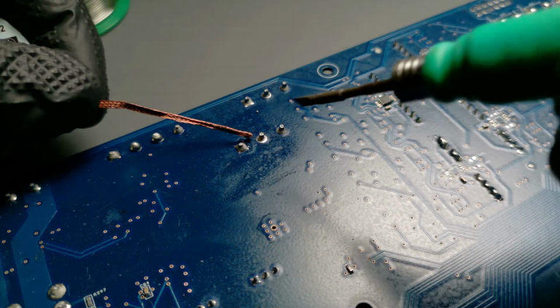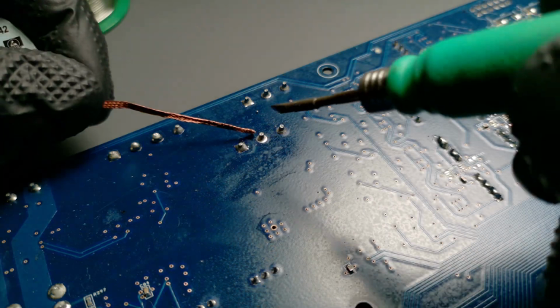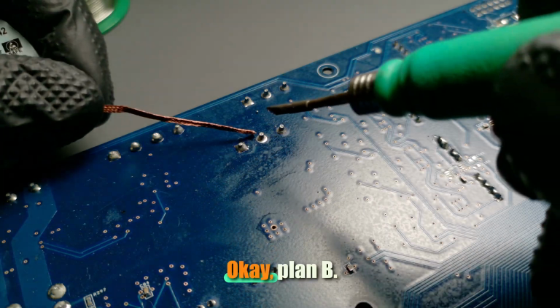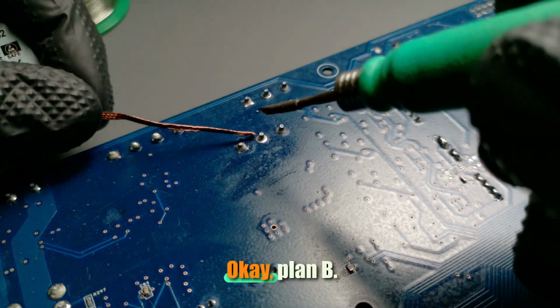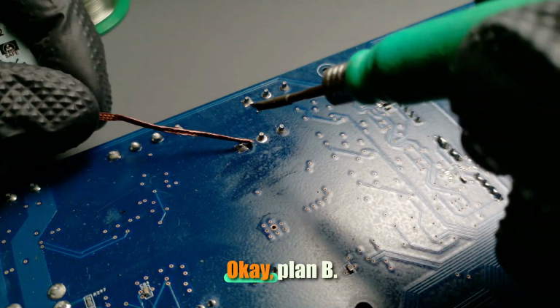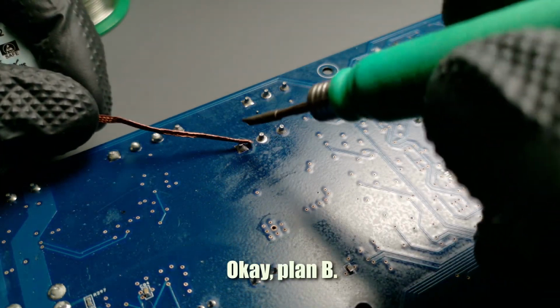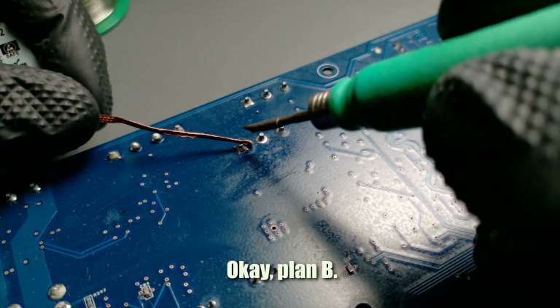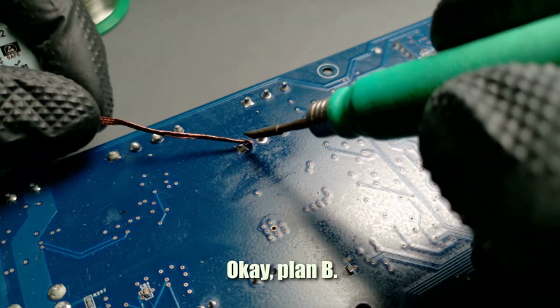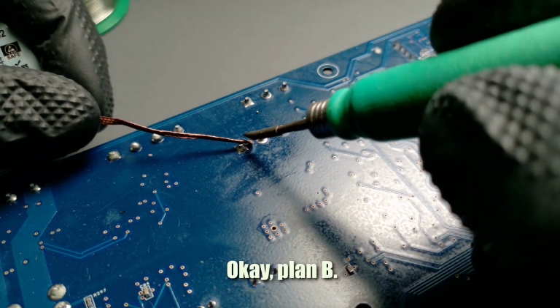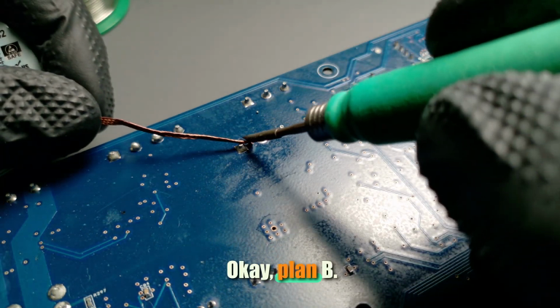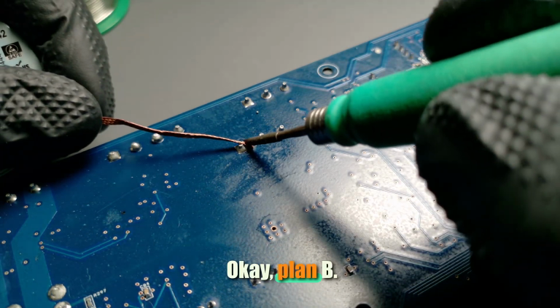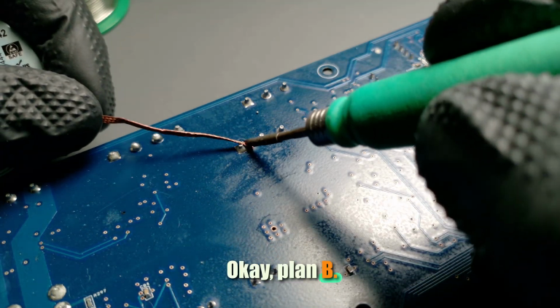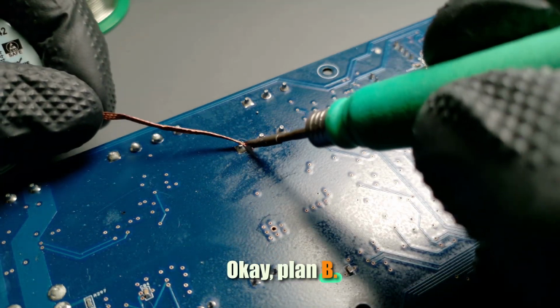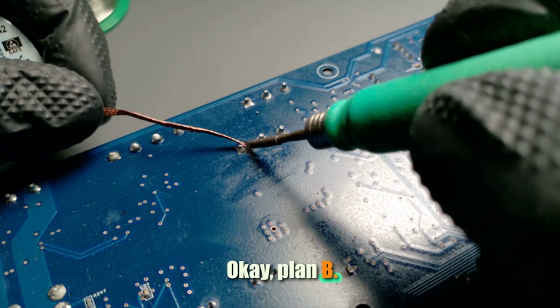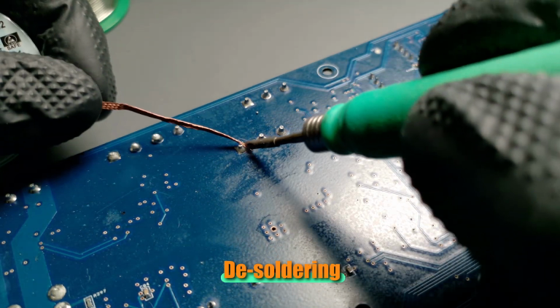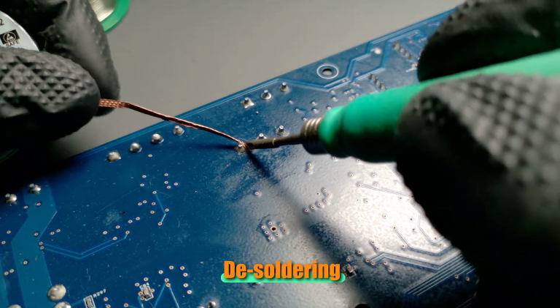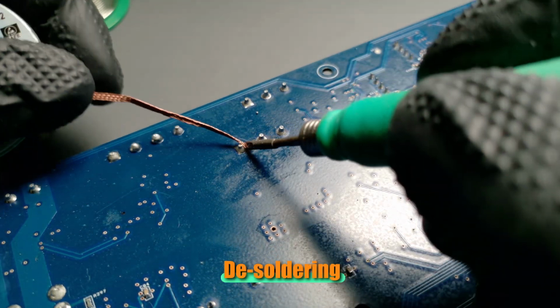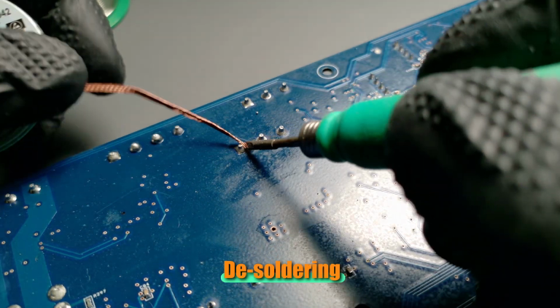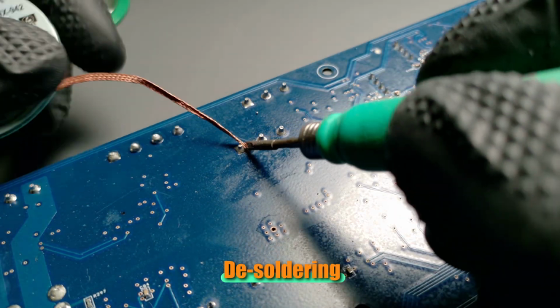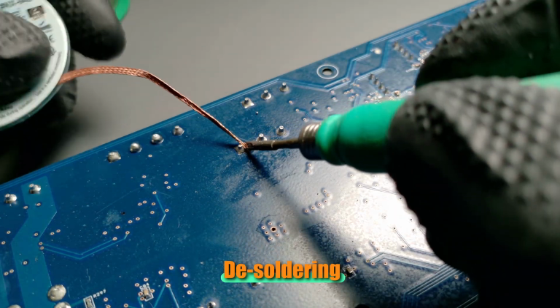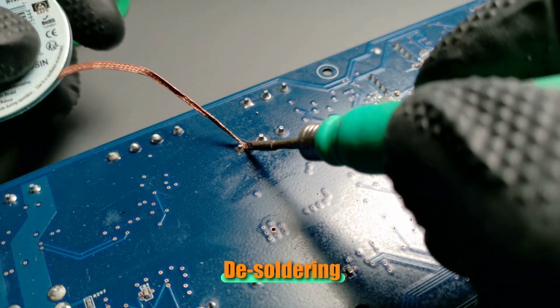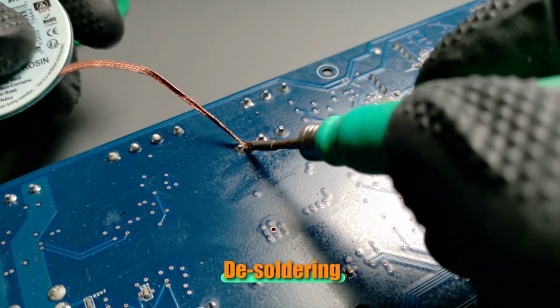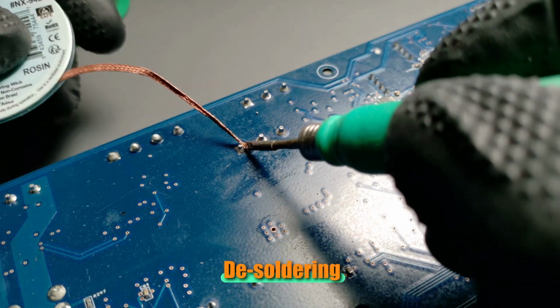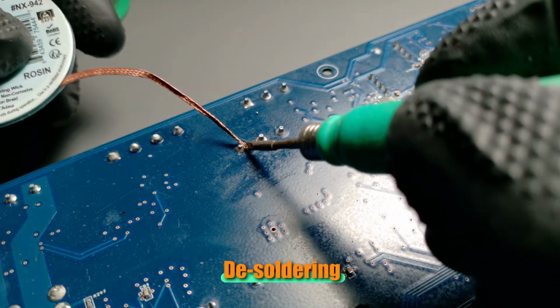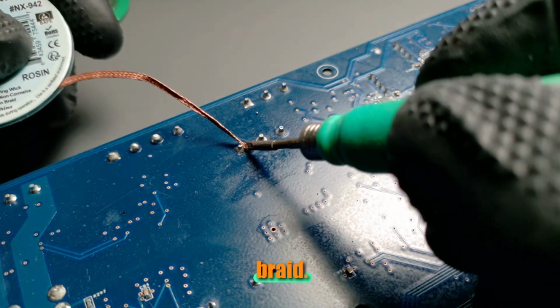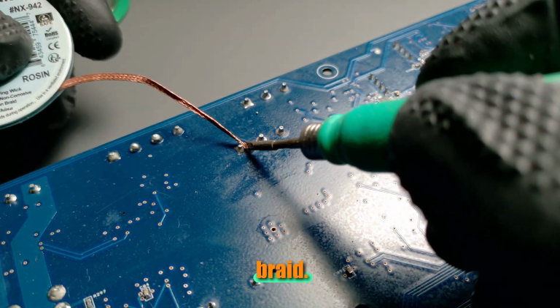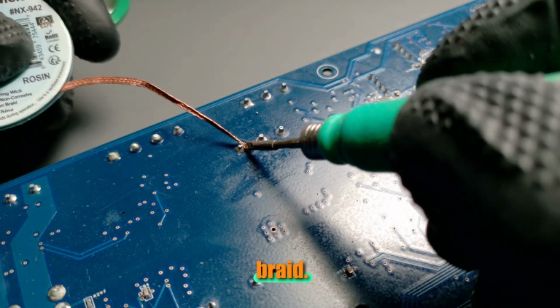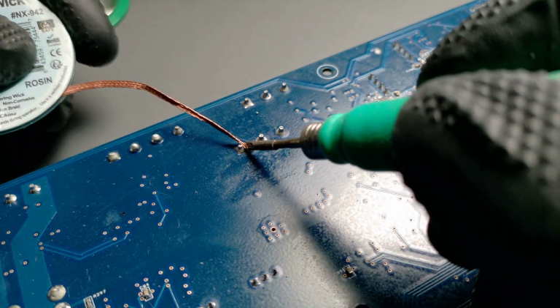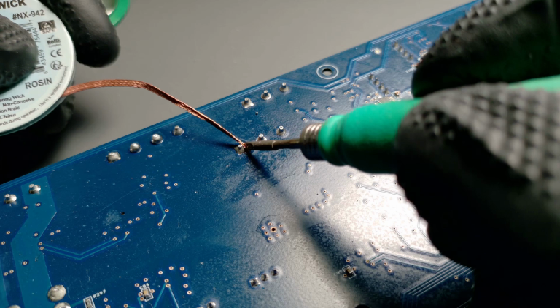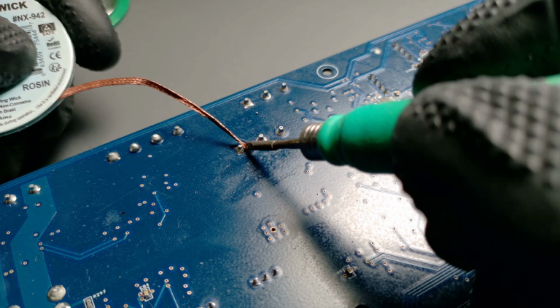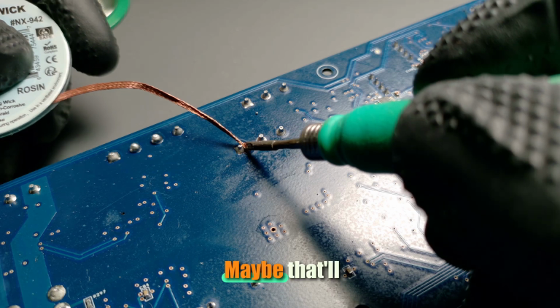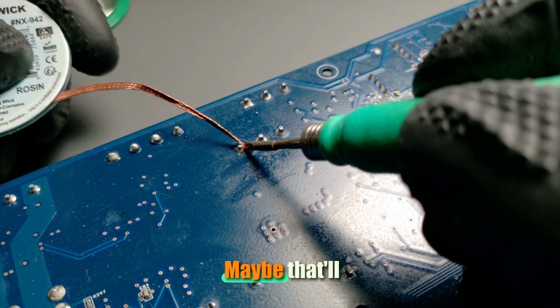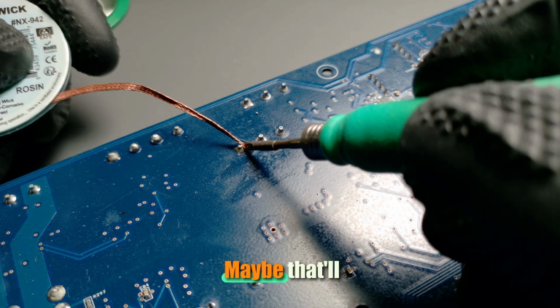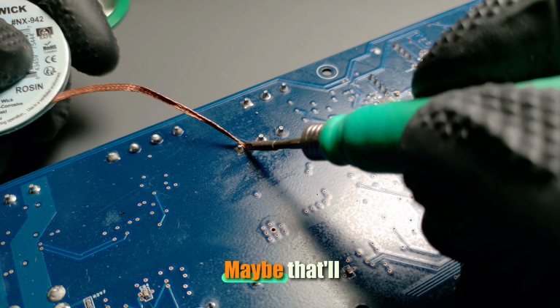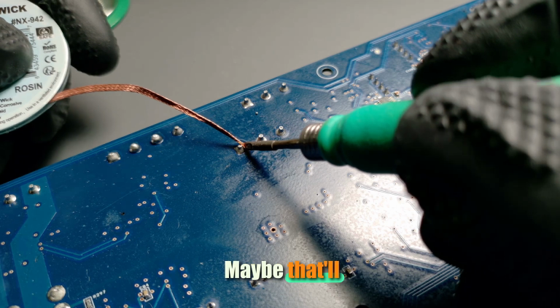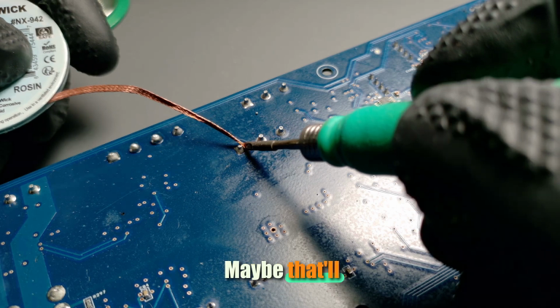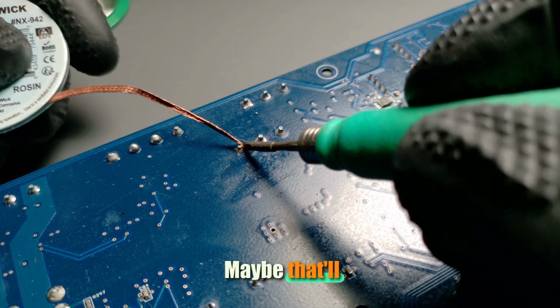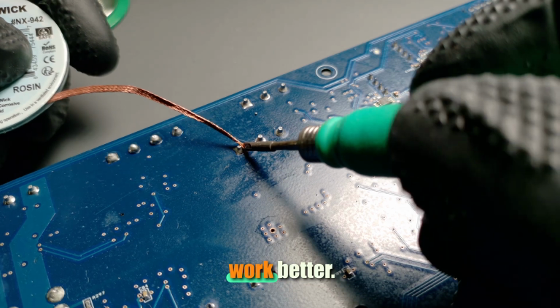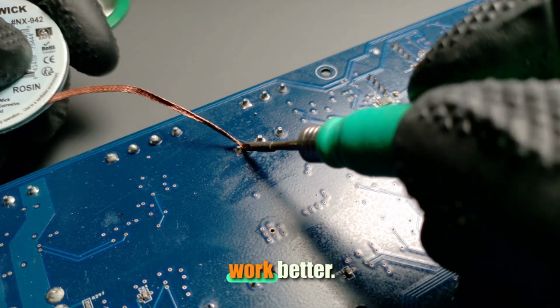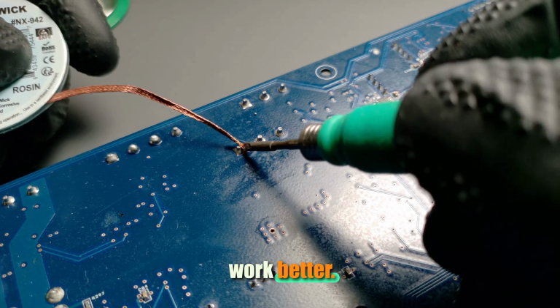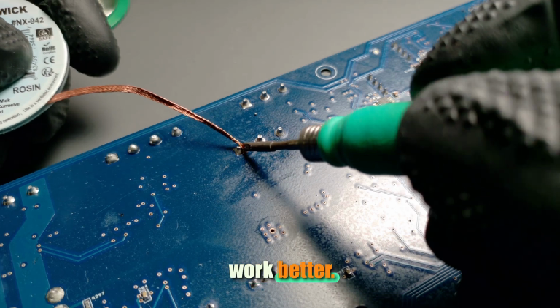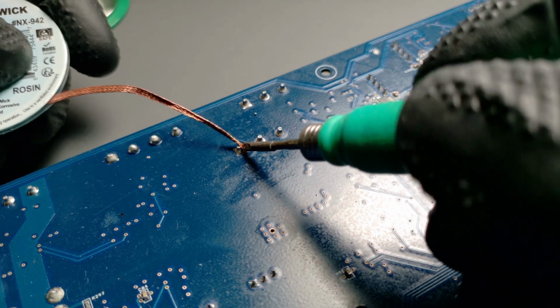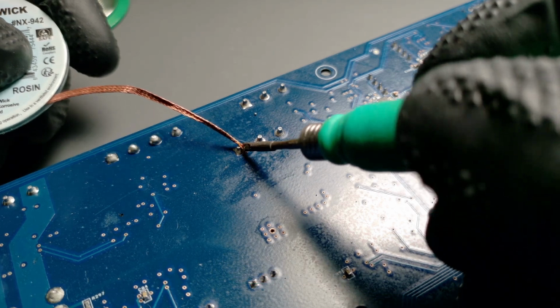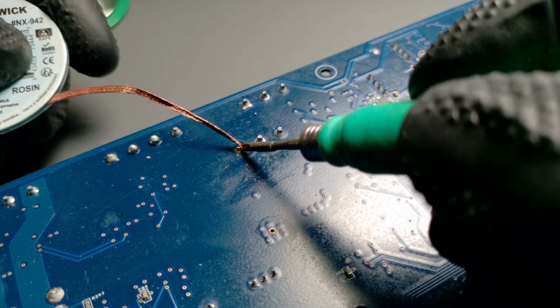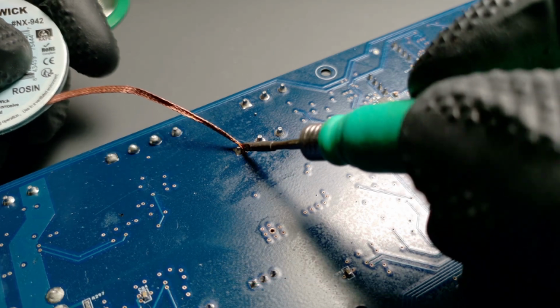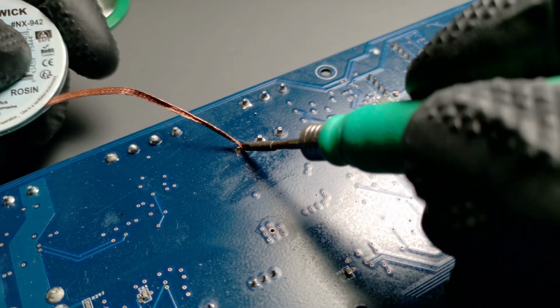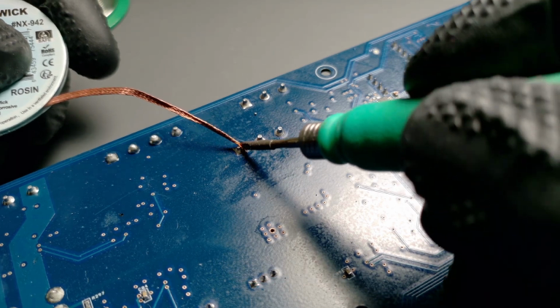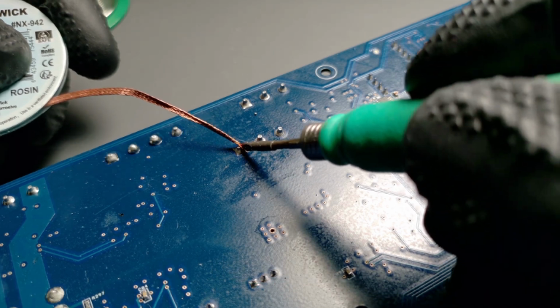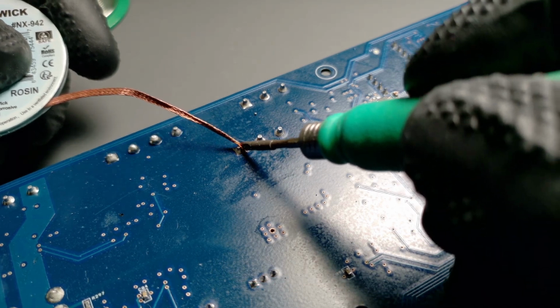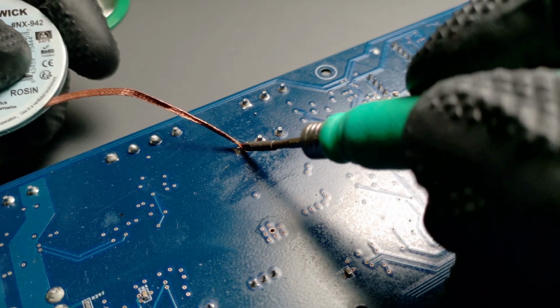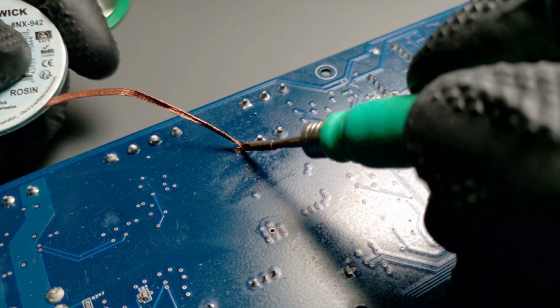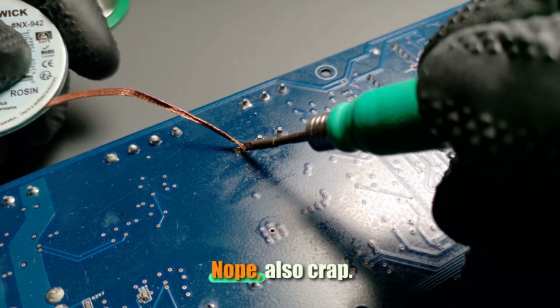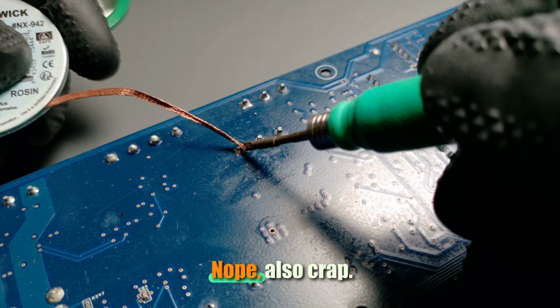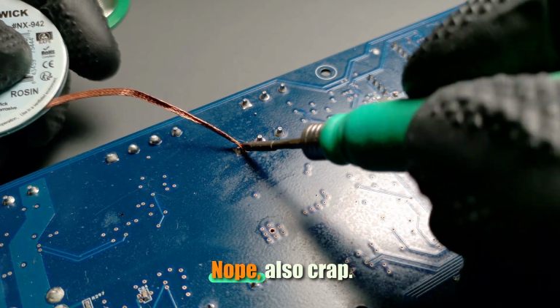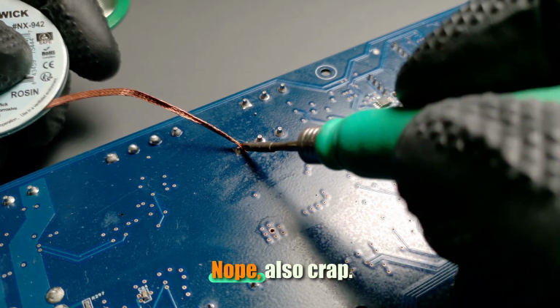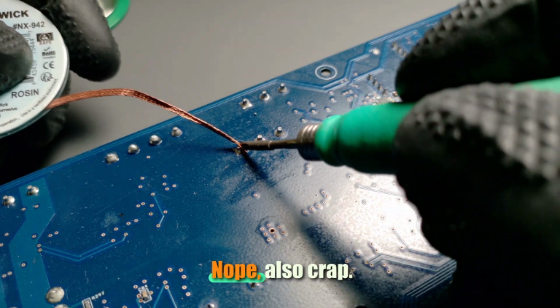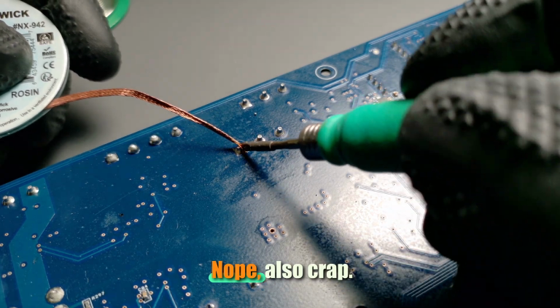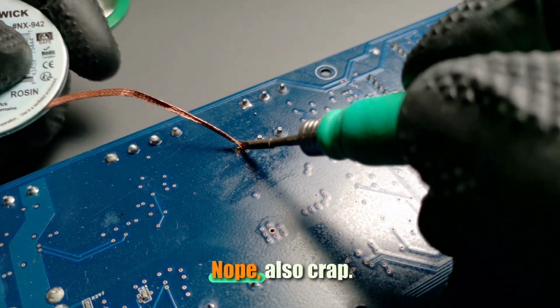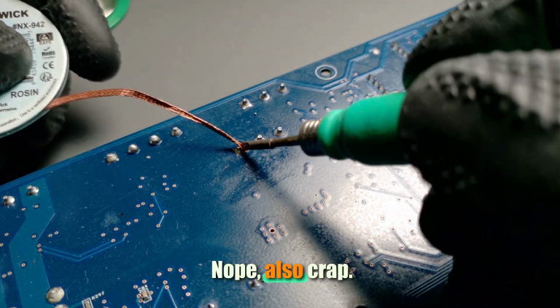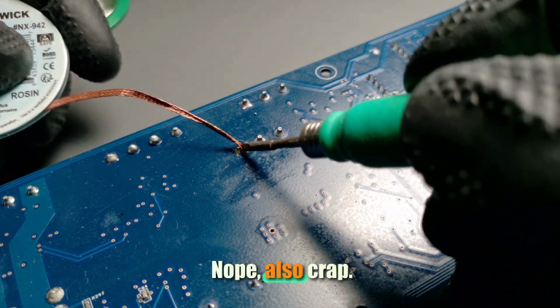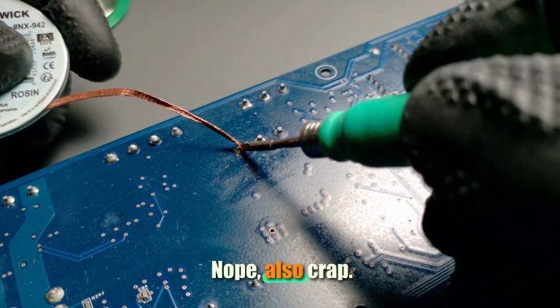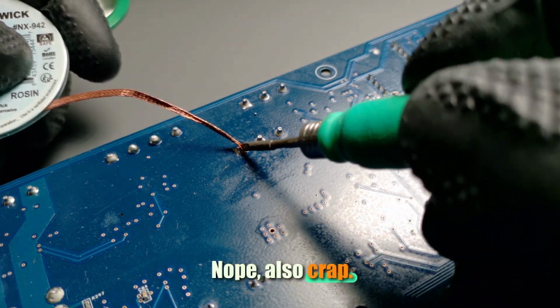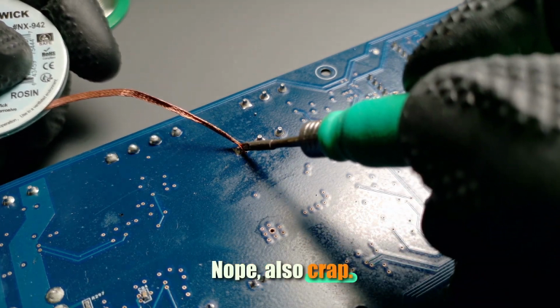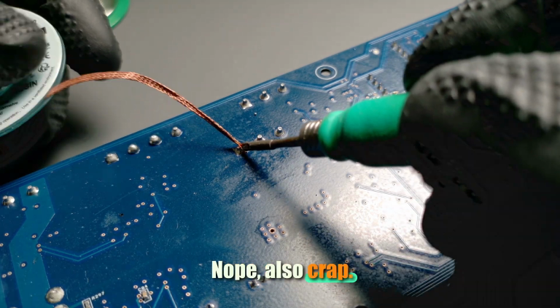Okay, plan B: desoldering braid. Maybe that'll work better. Nope, also crap.